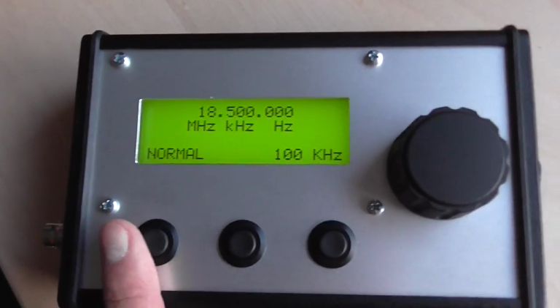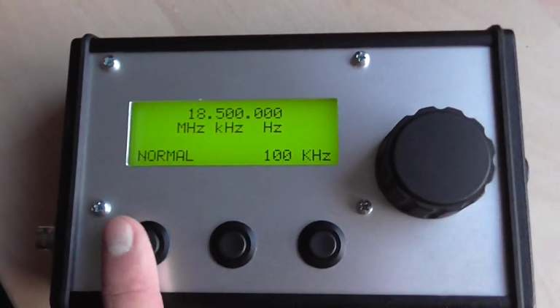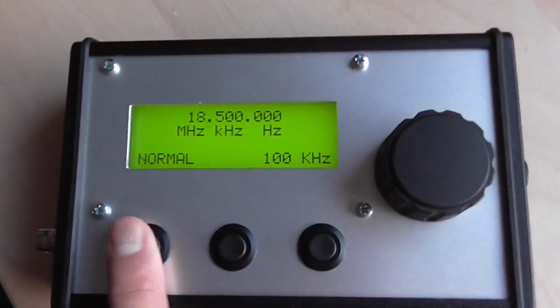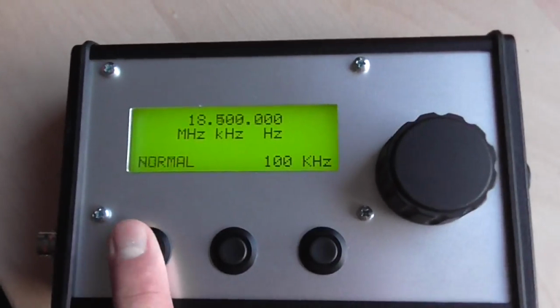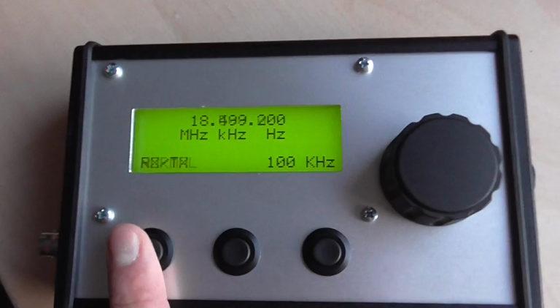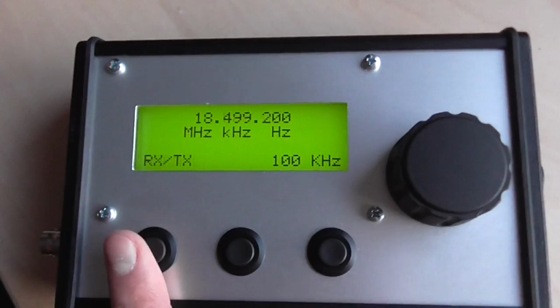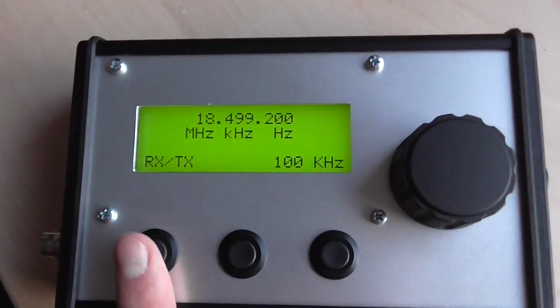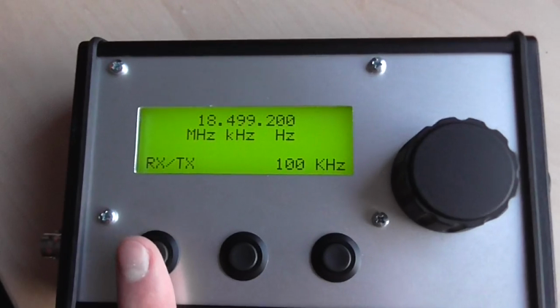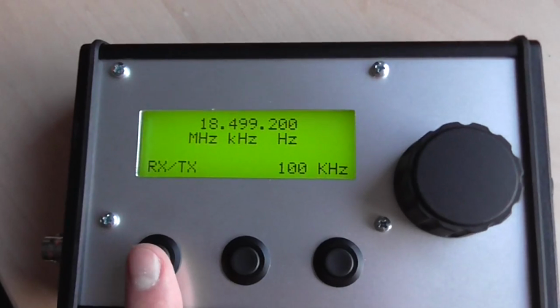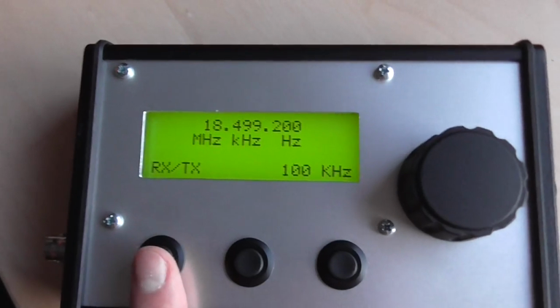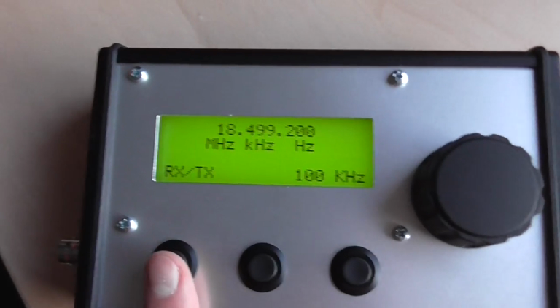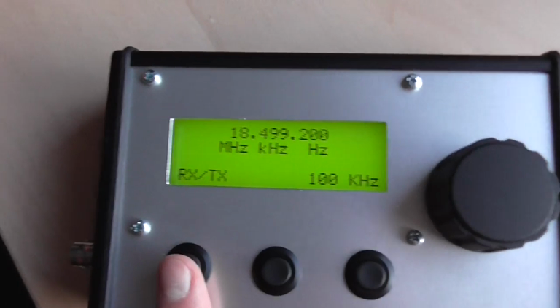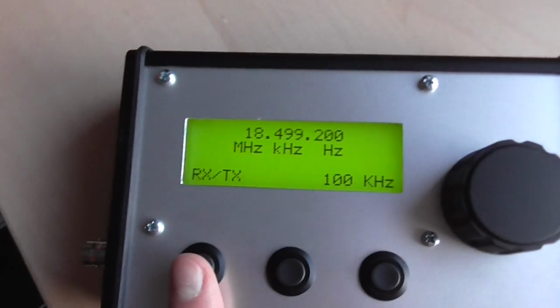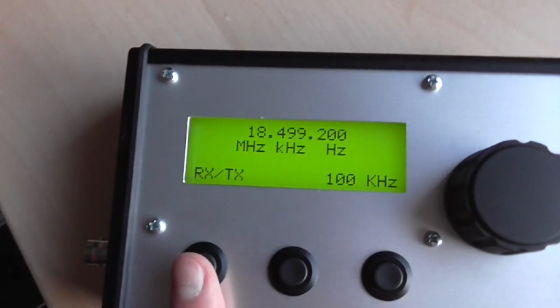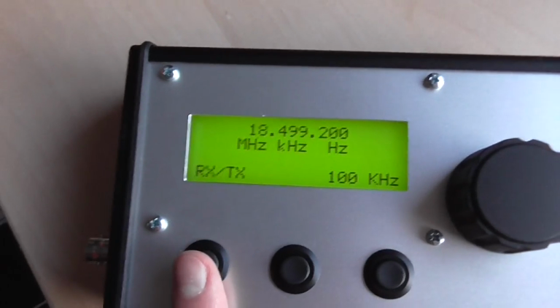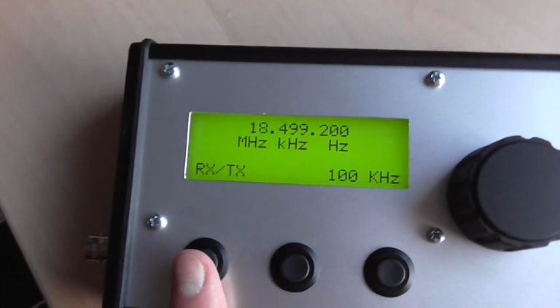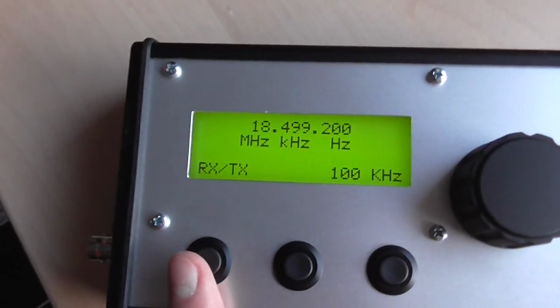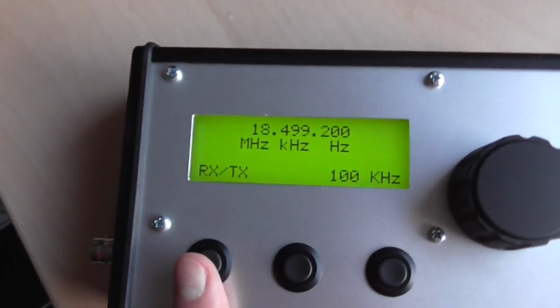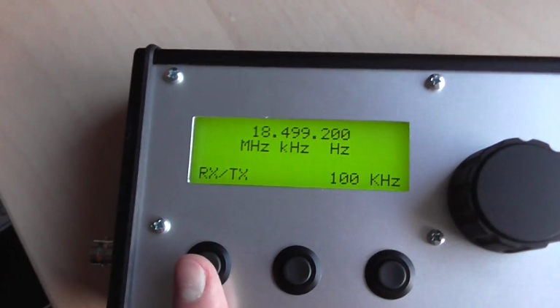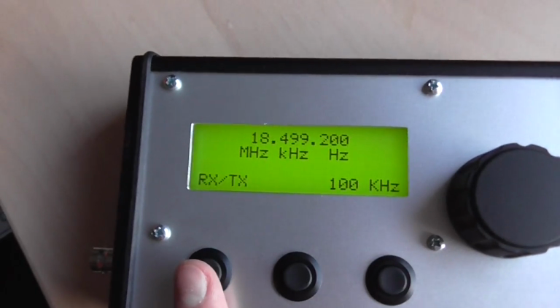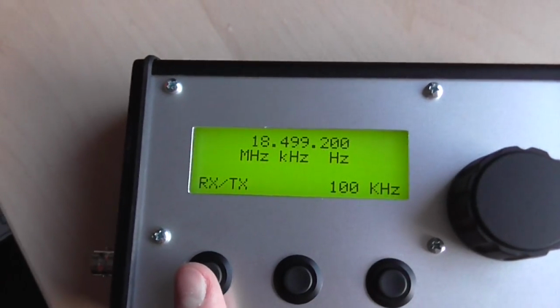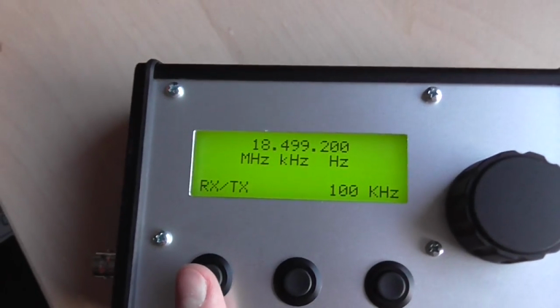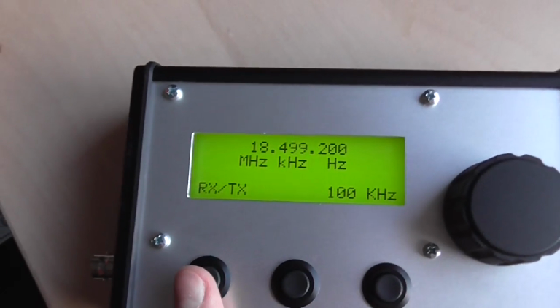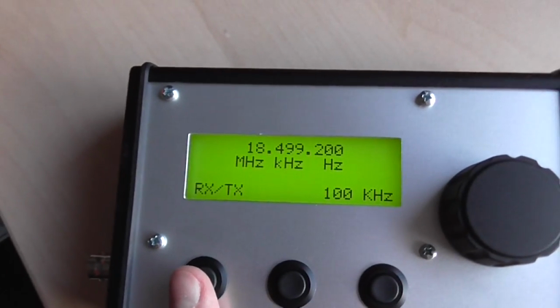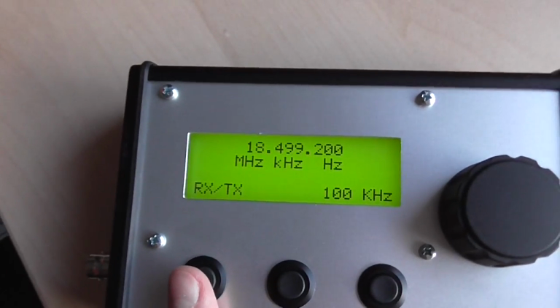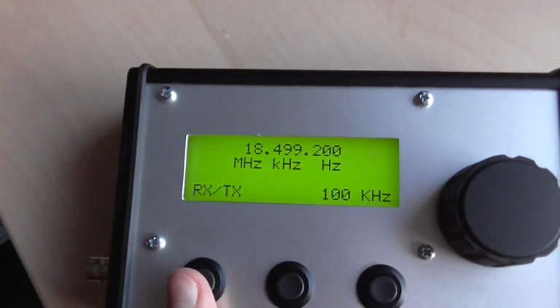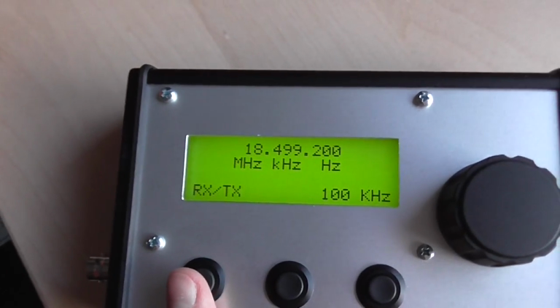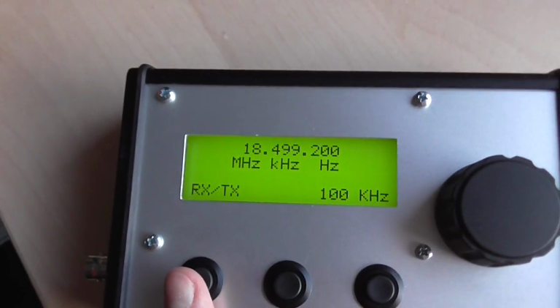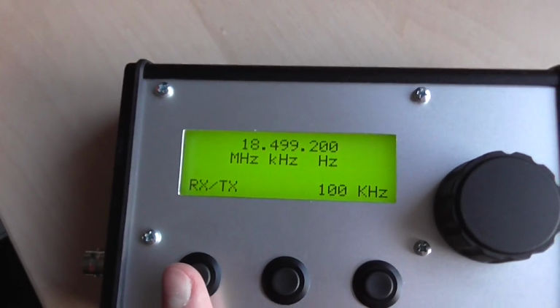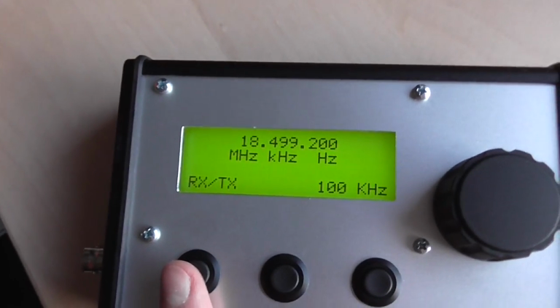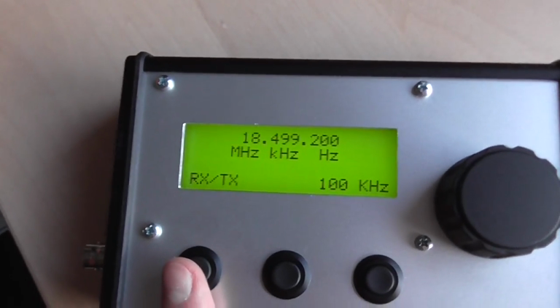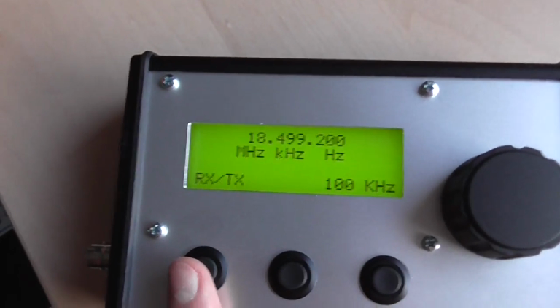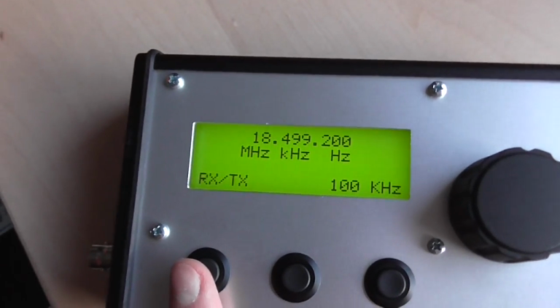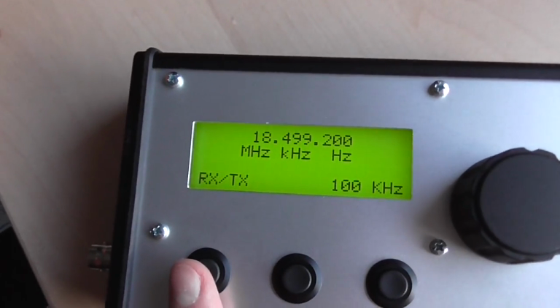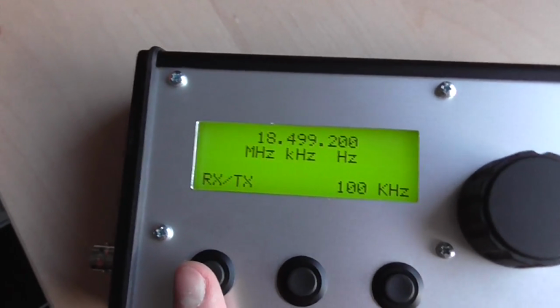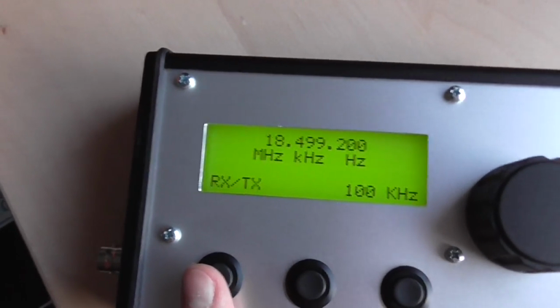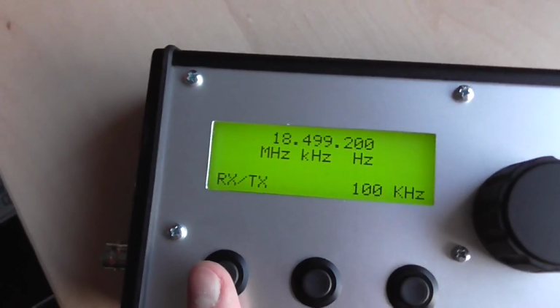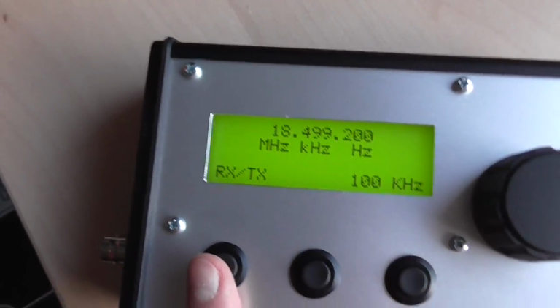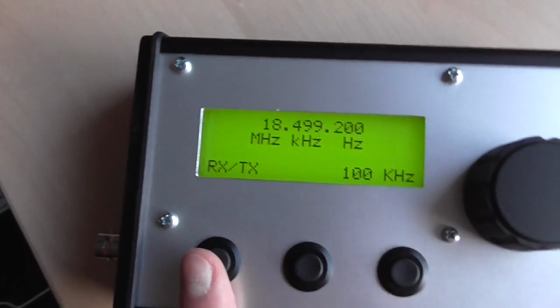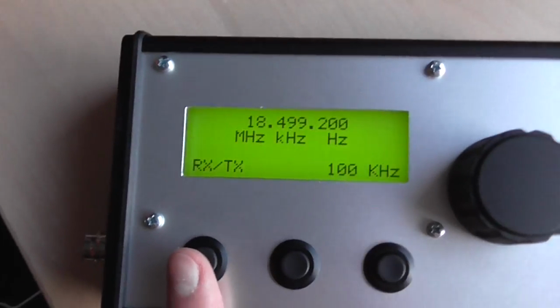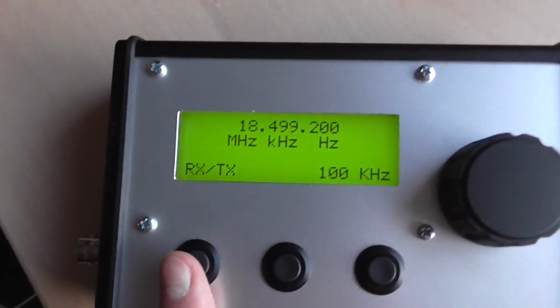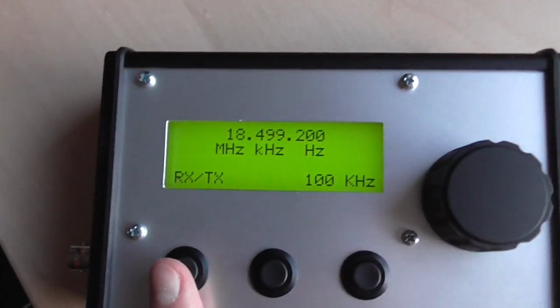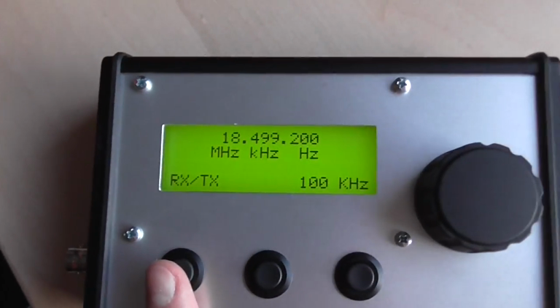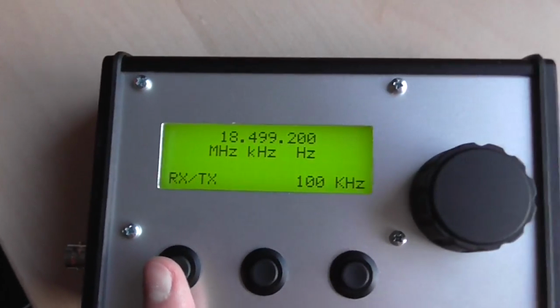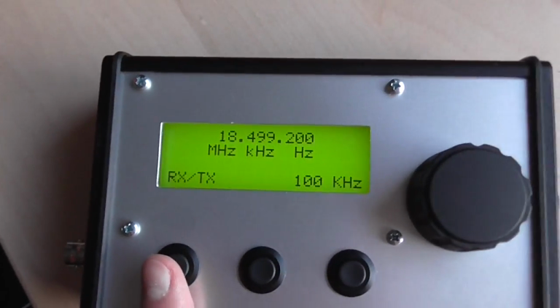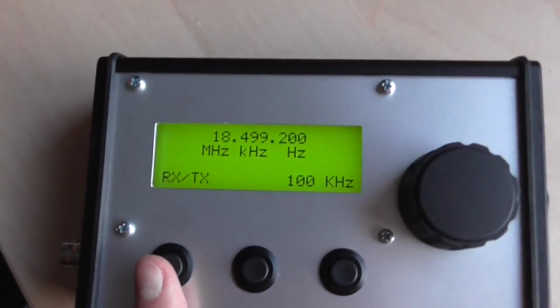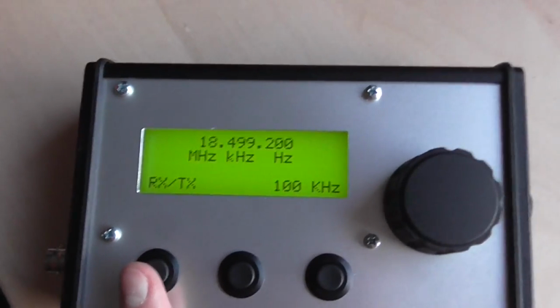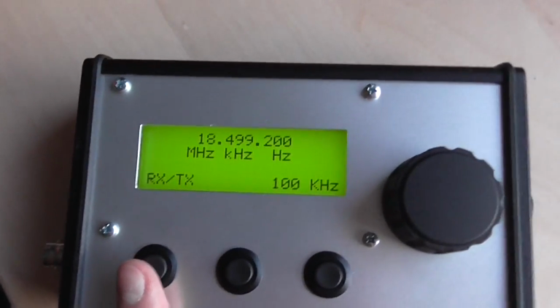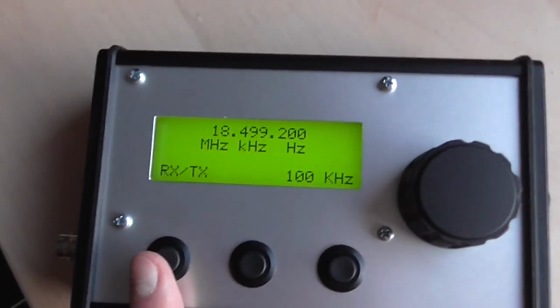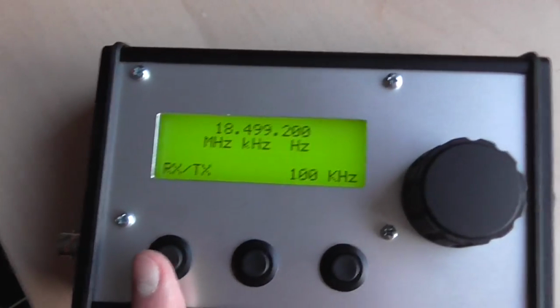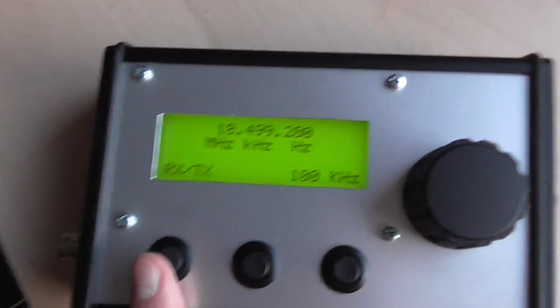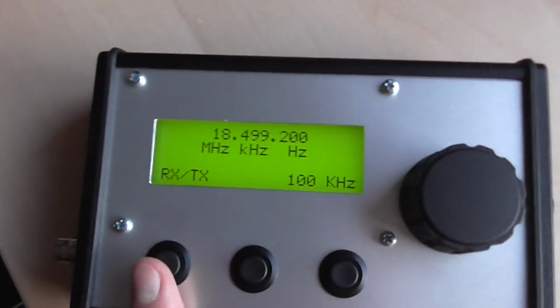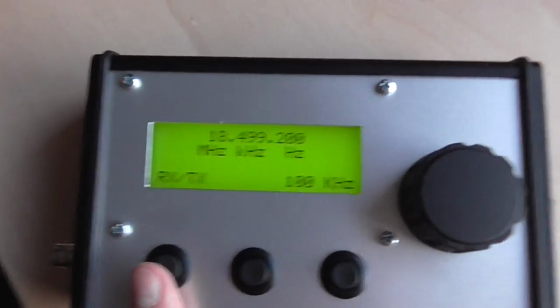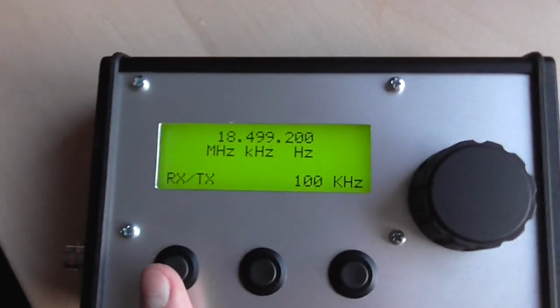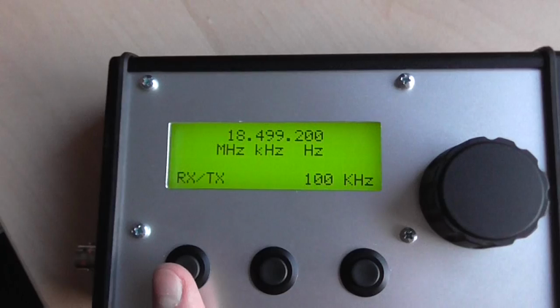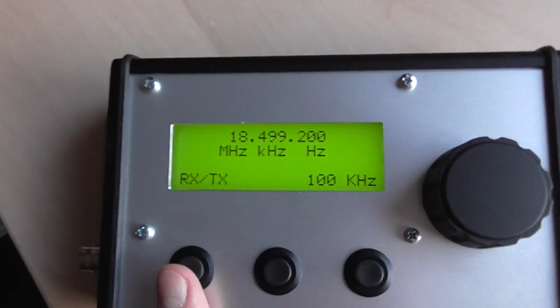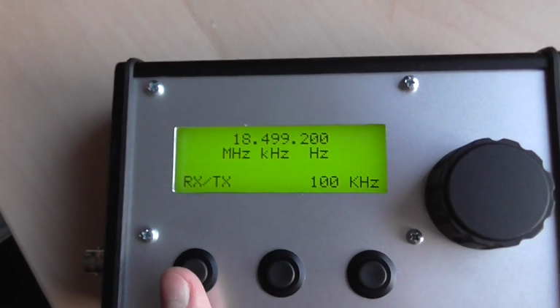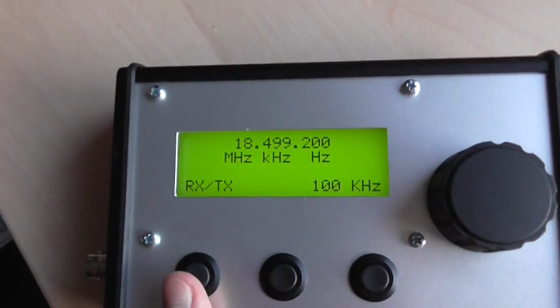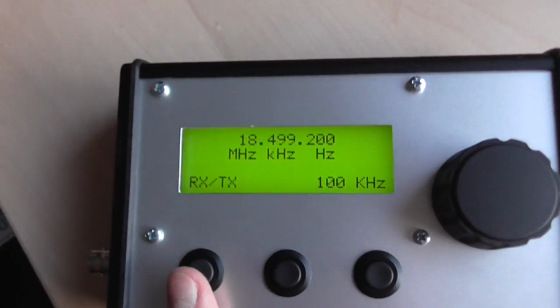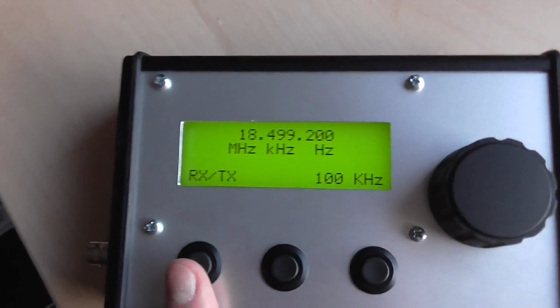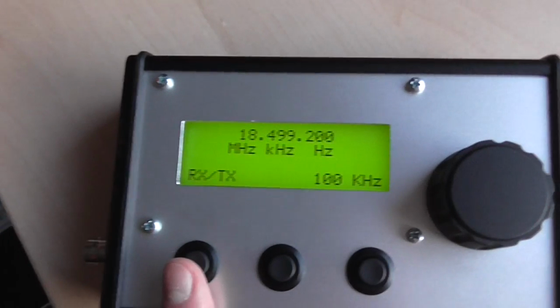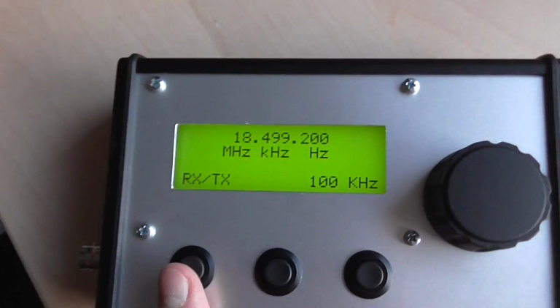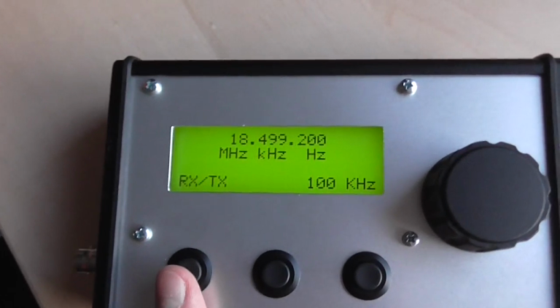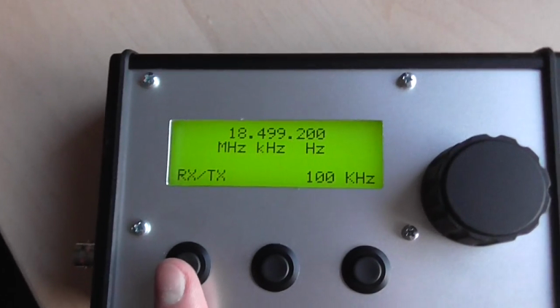Then we have an RXTX mode where you can transmit and receive, obviously.